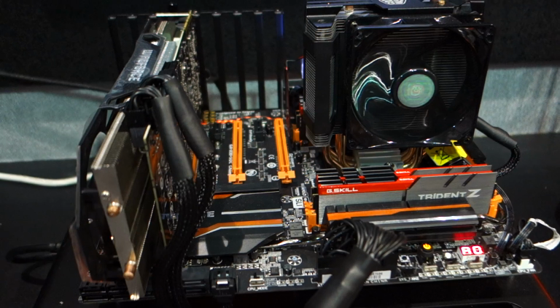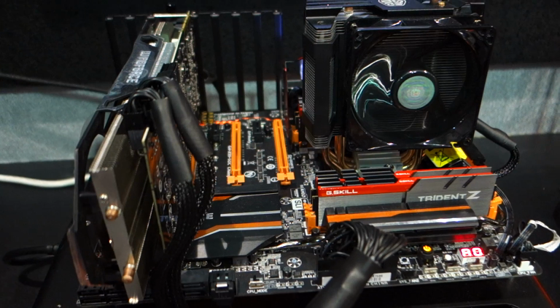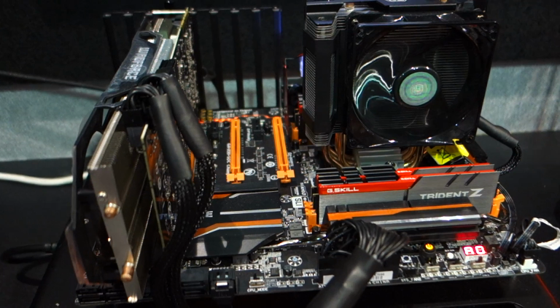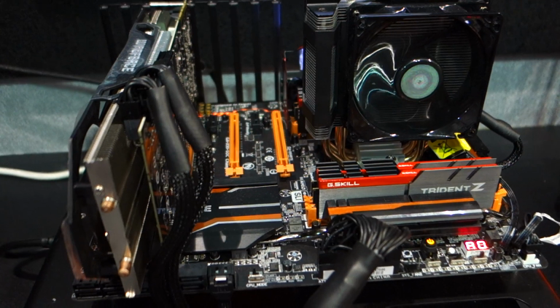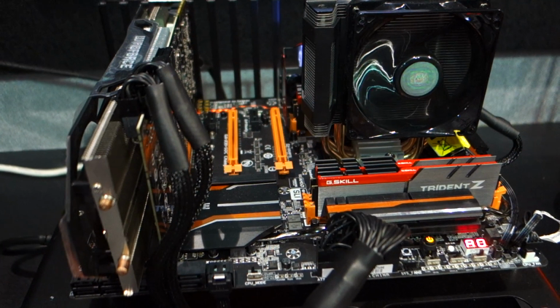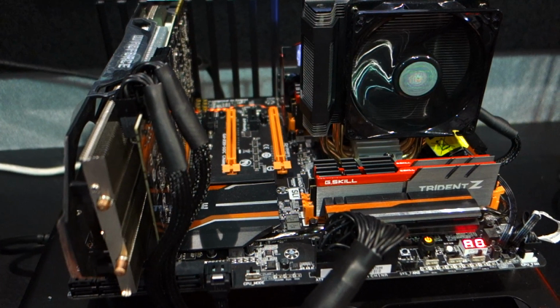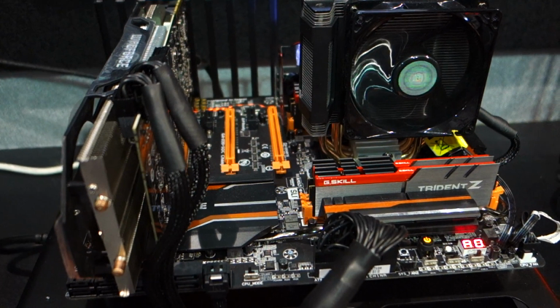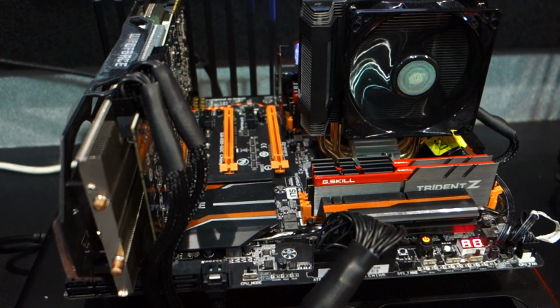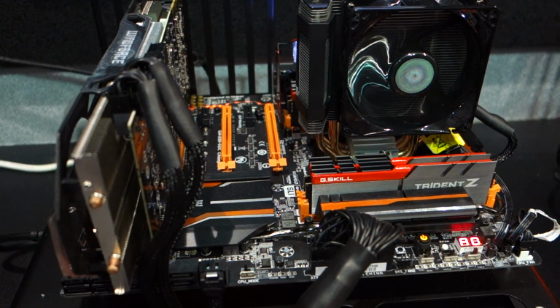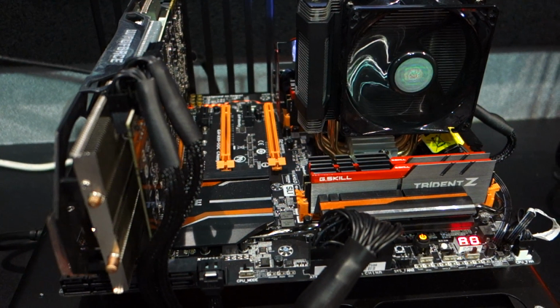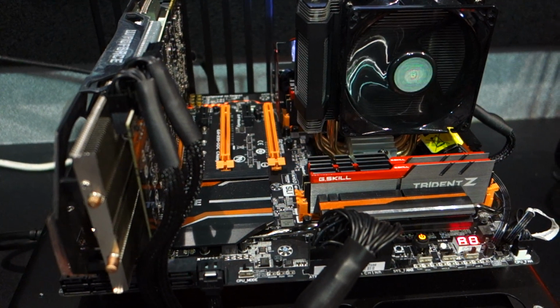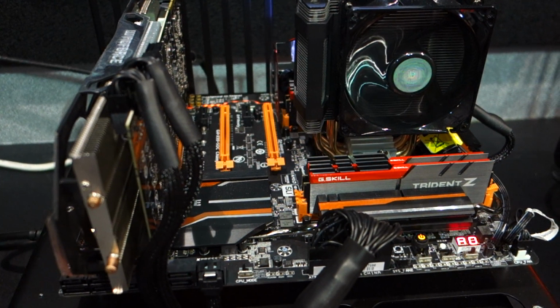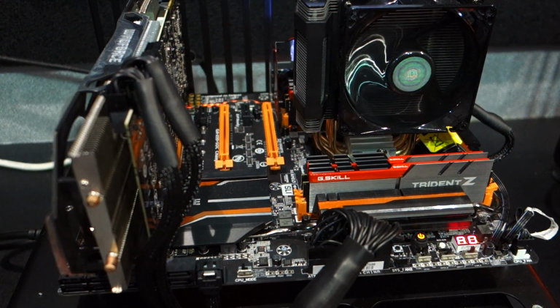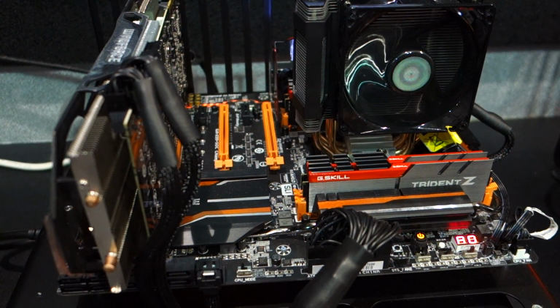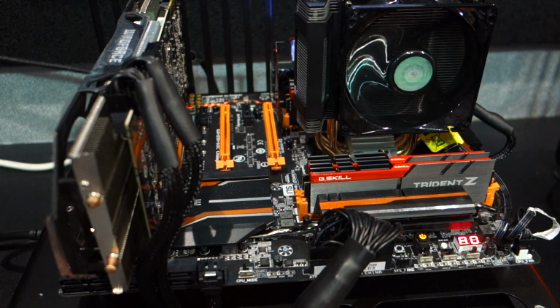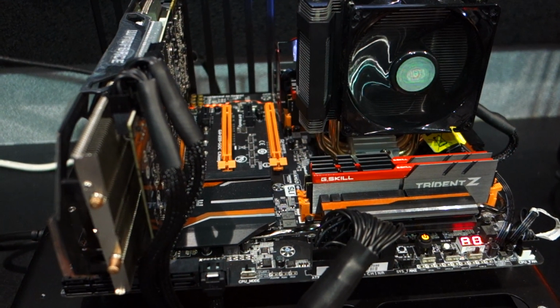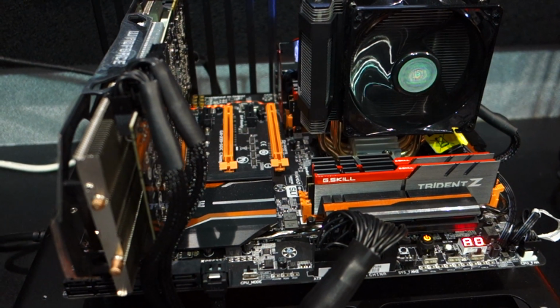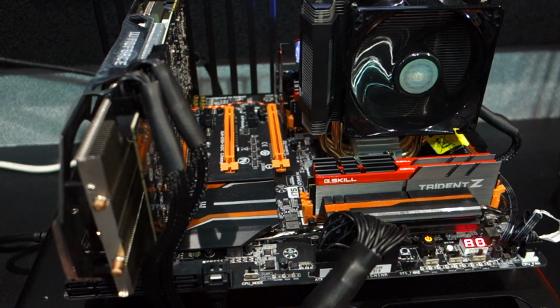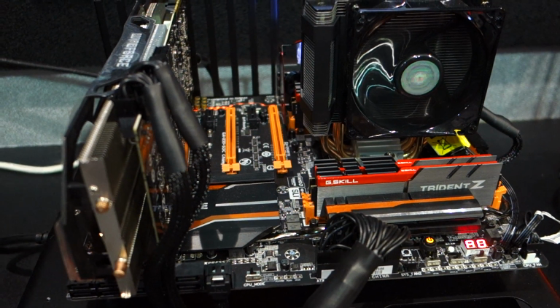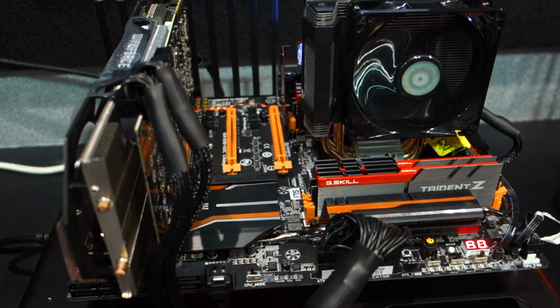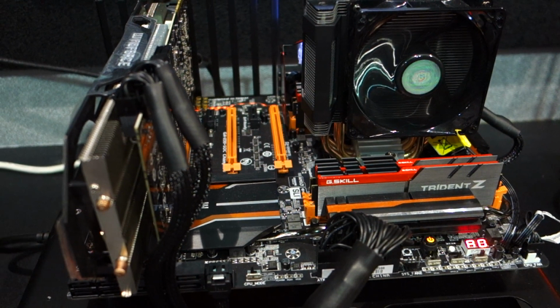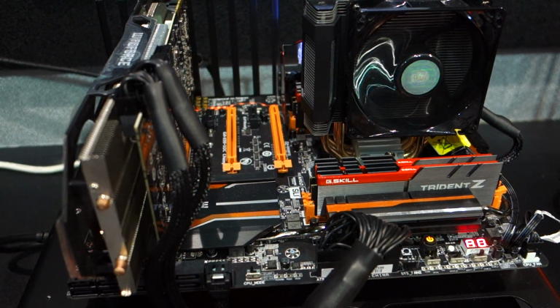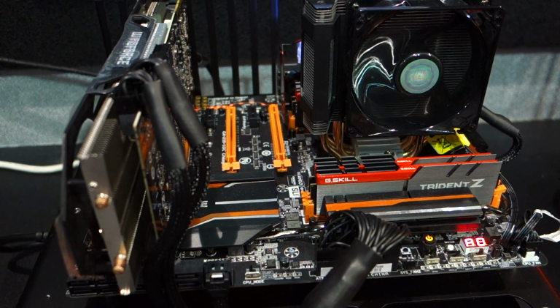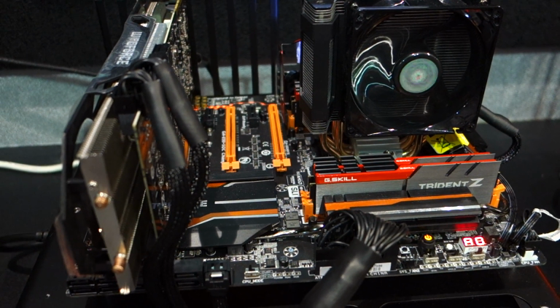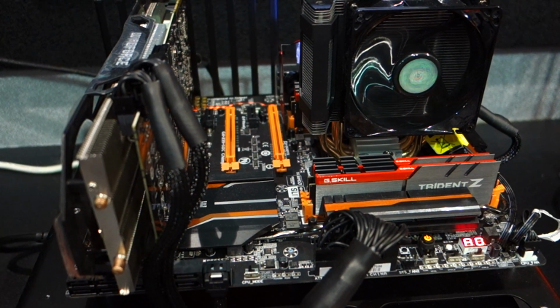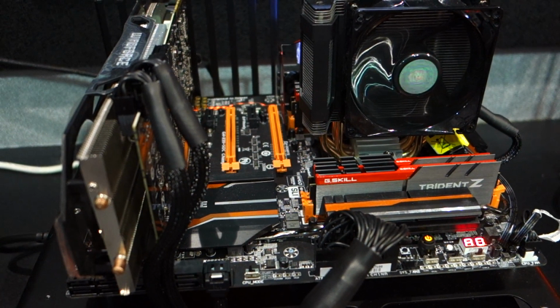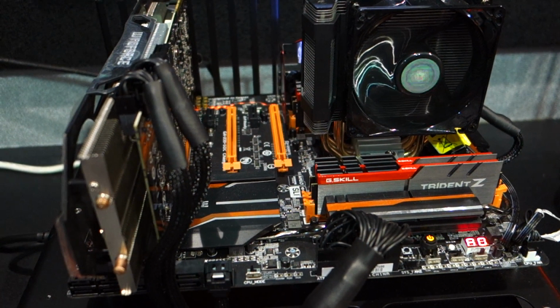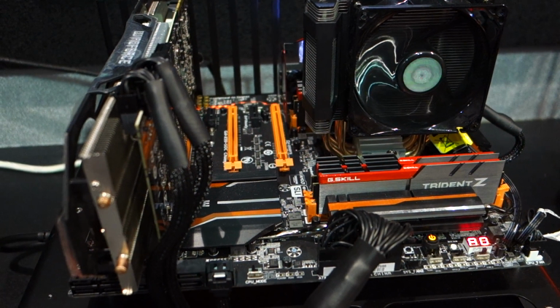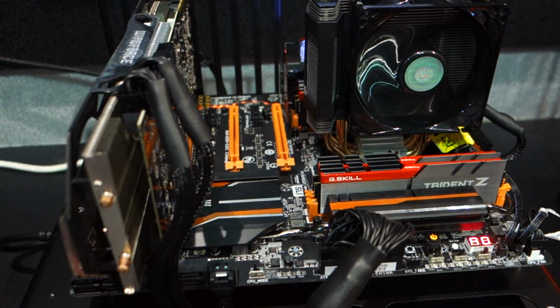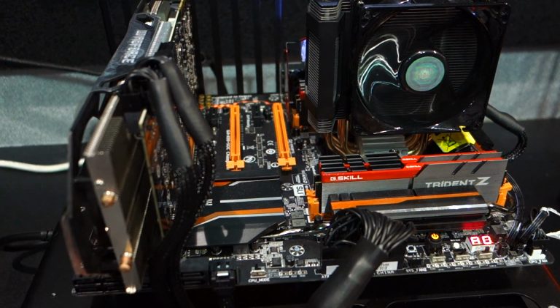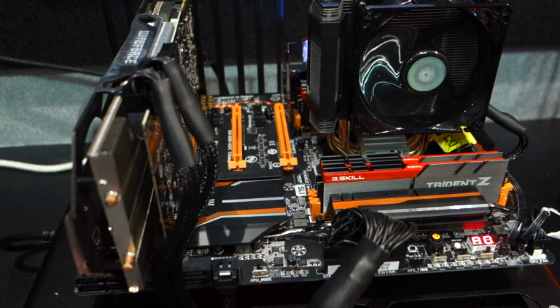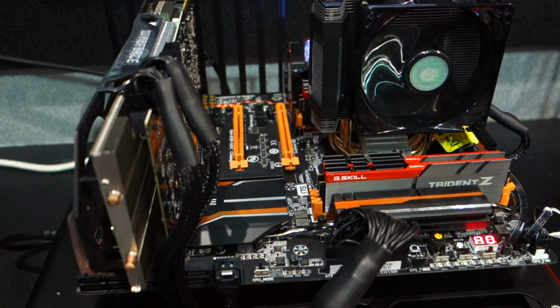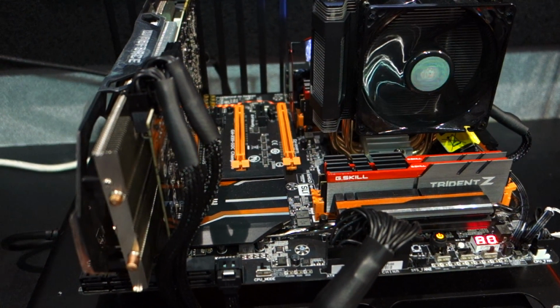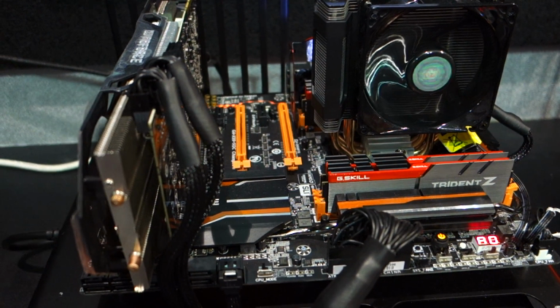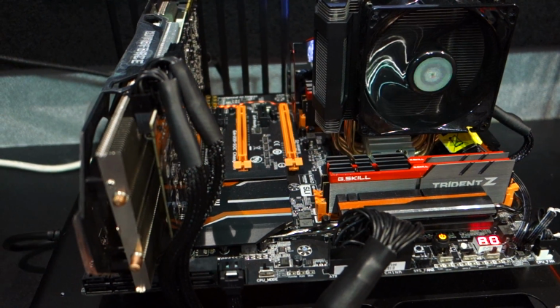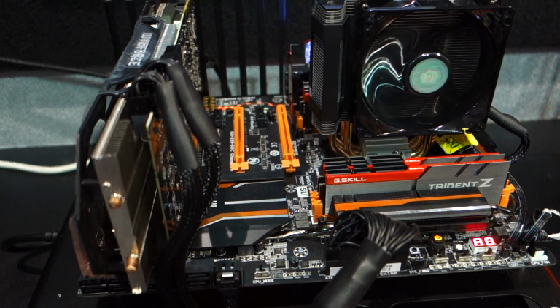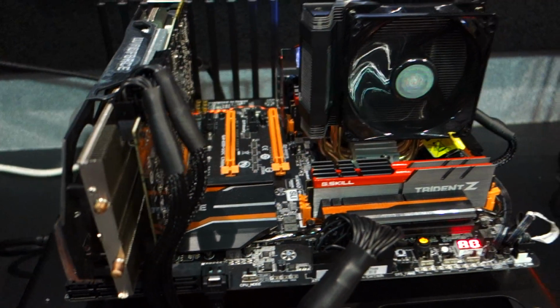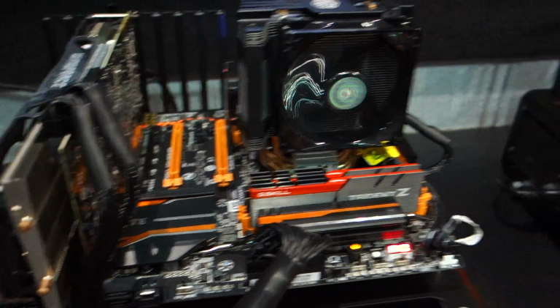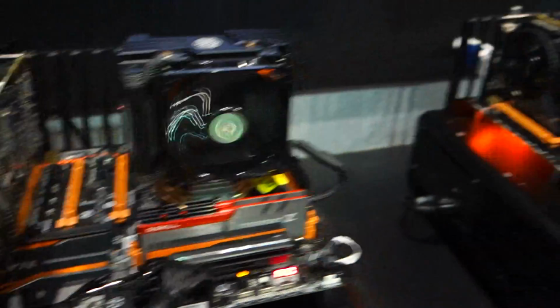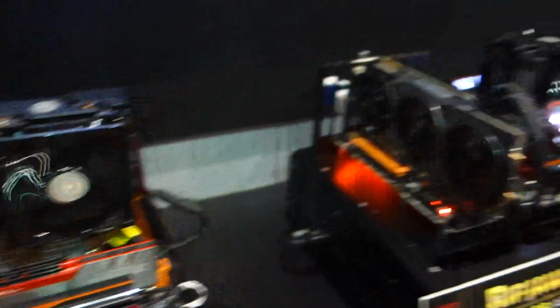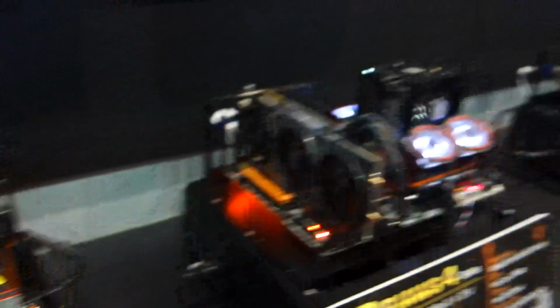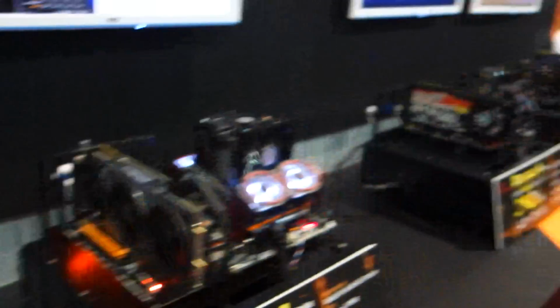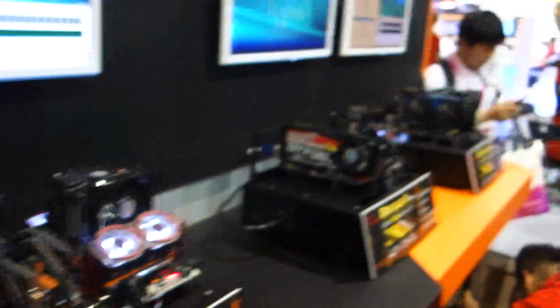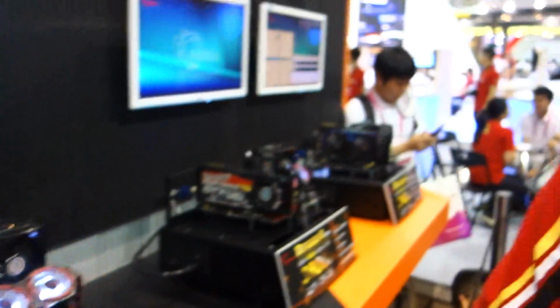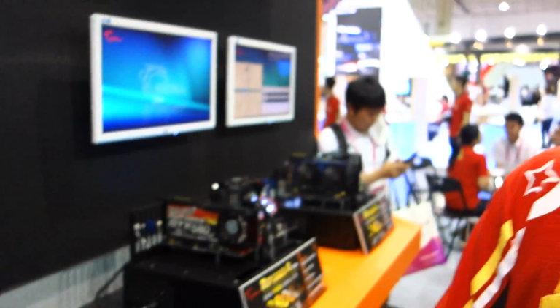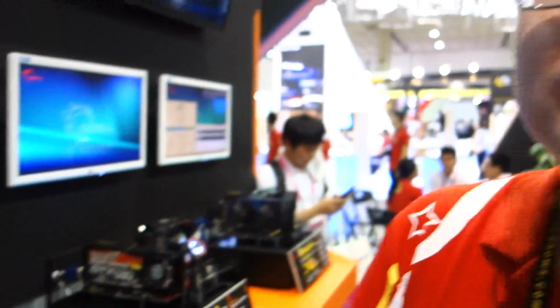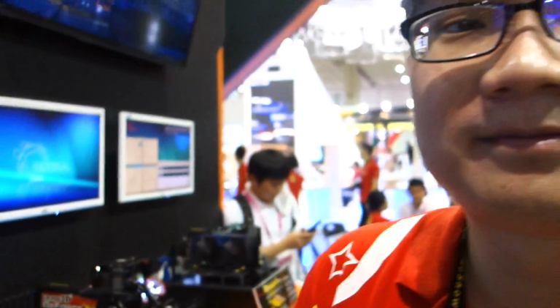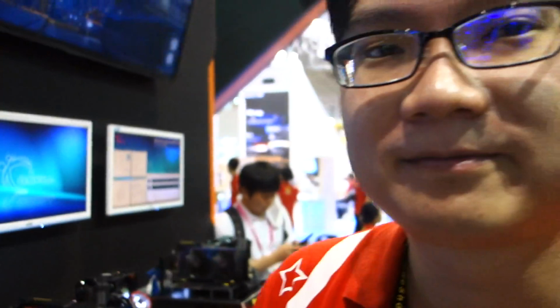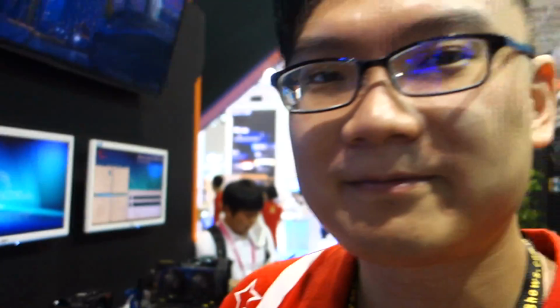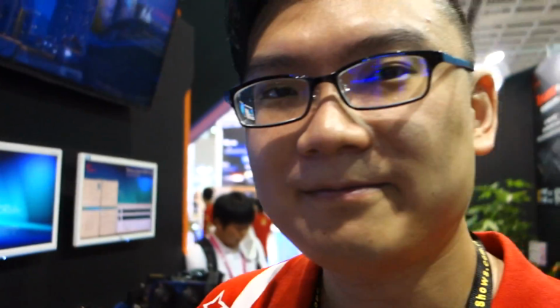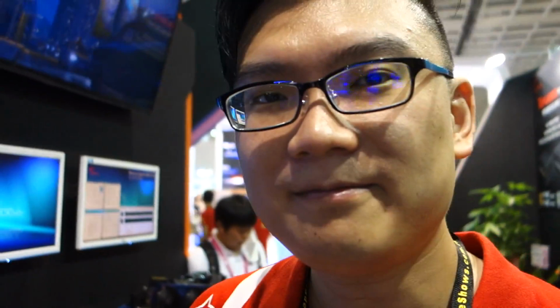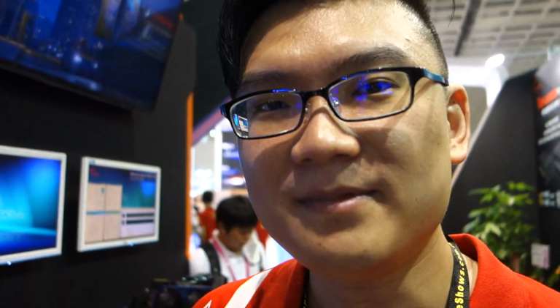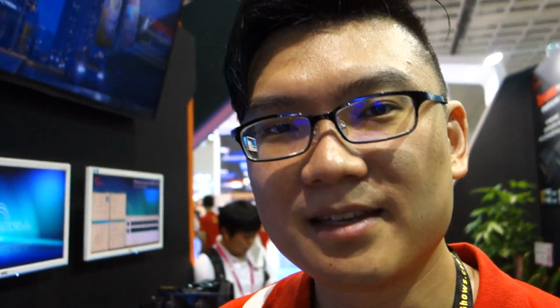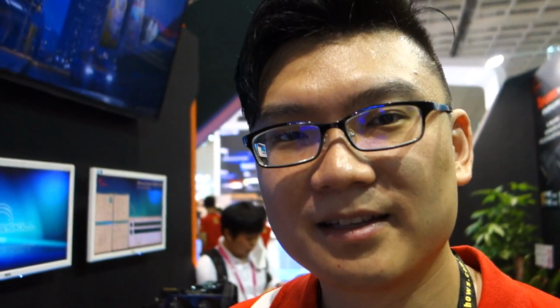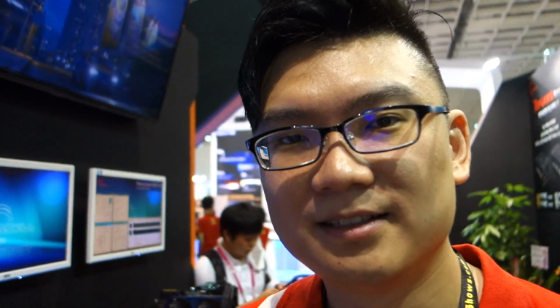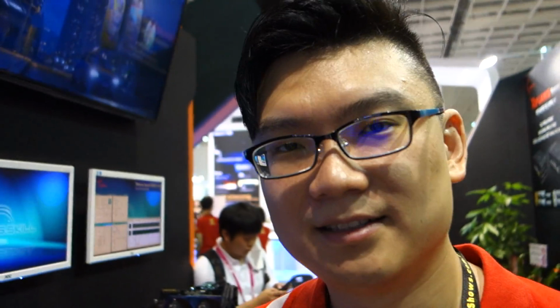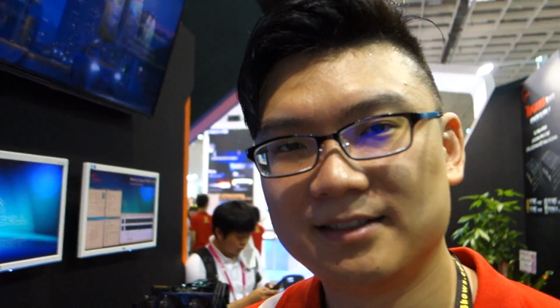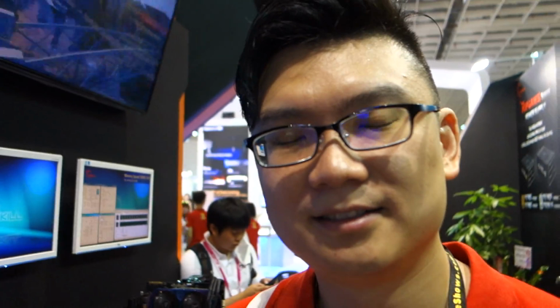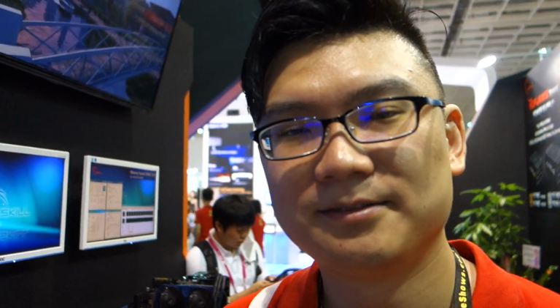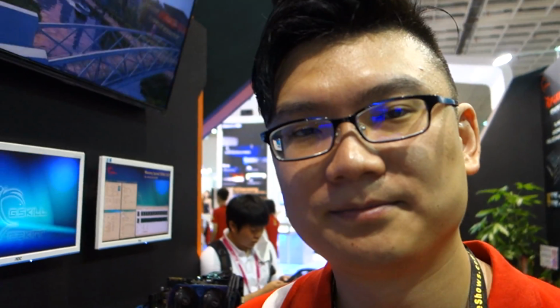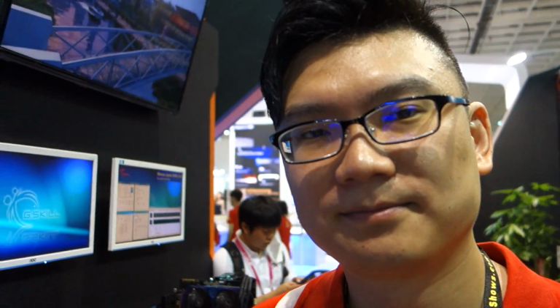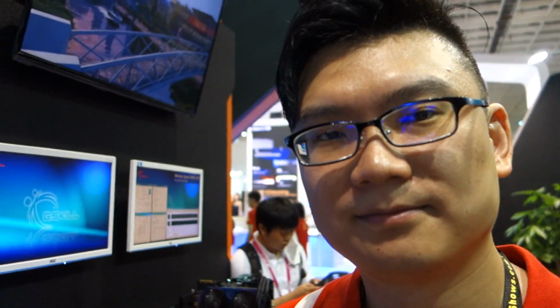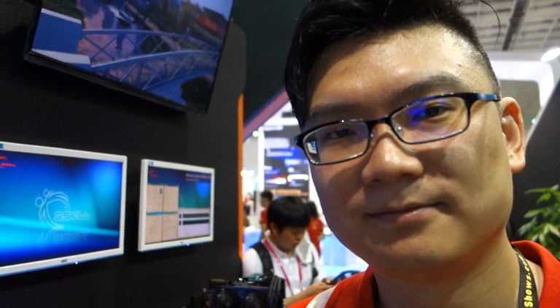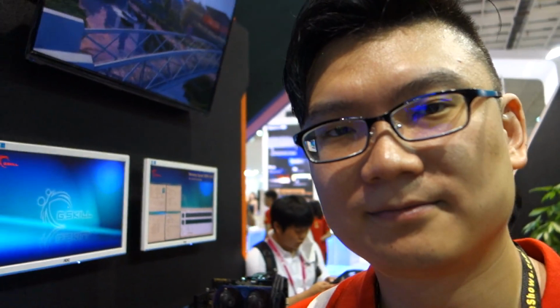Jimmy Deng from Maximum PC here at Computex 2015. I'm here at G.Skill's booth speaking with Mark. Mark, can you tell us what we're looking at here?